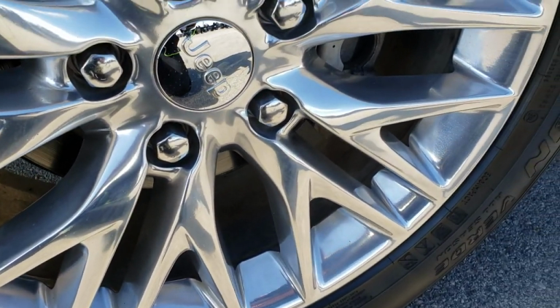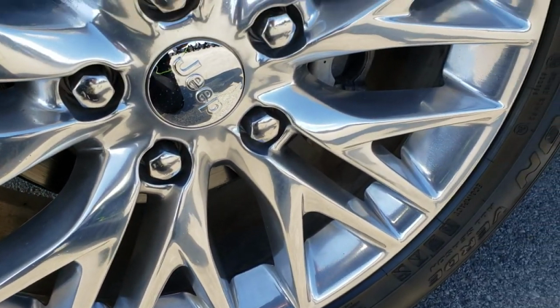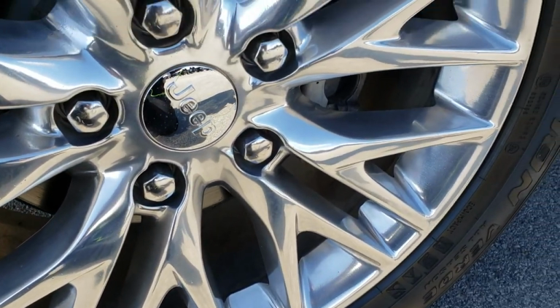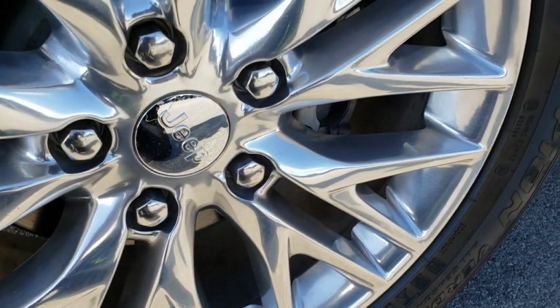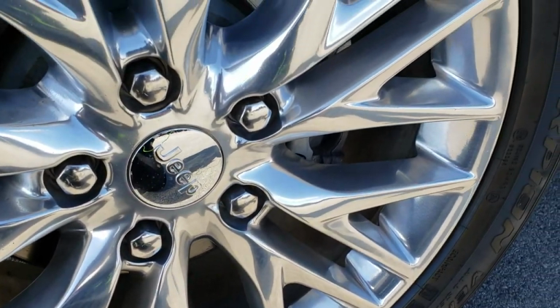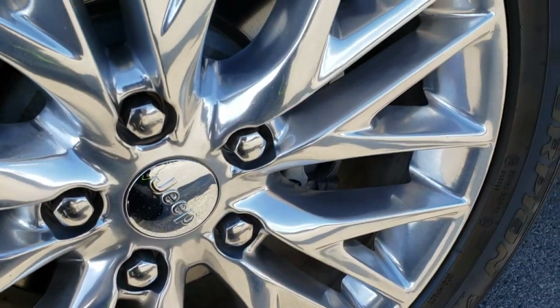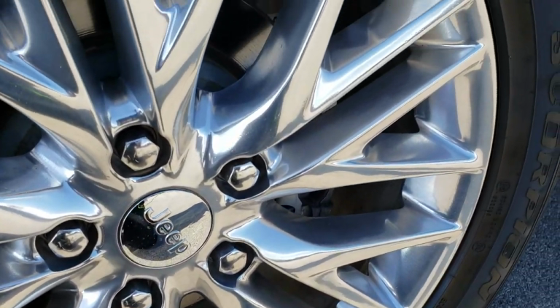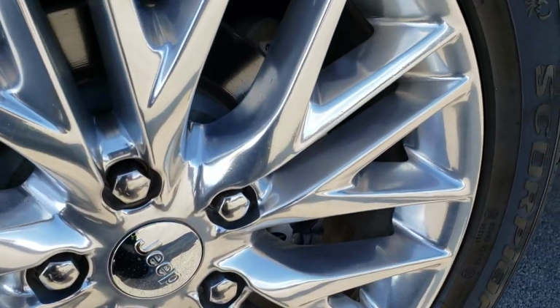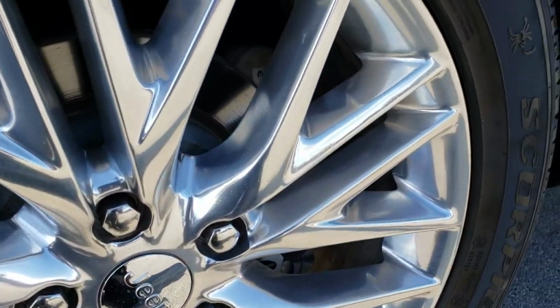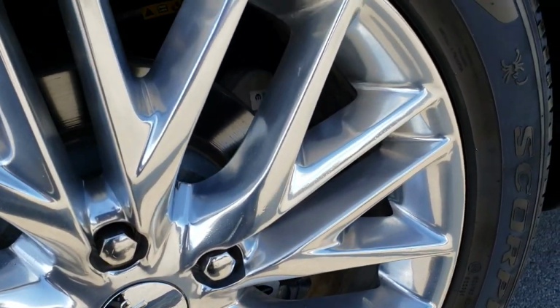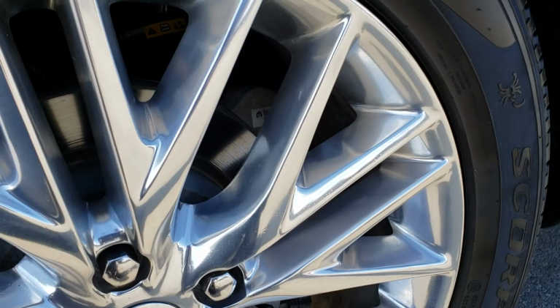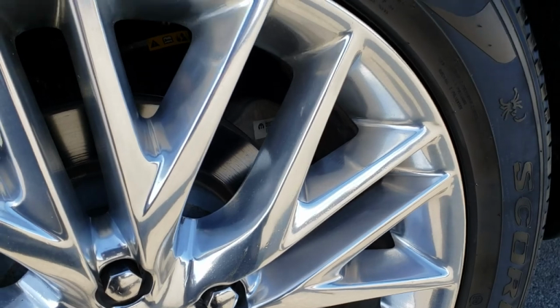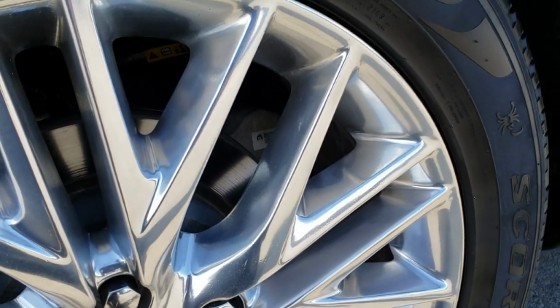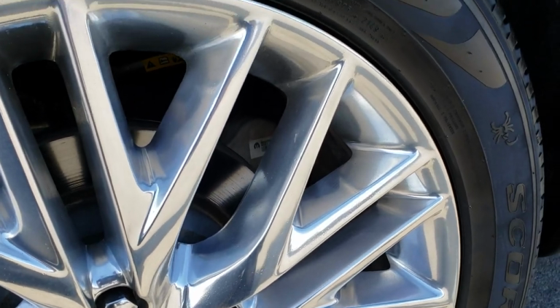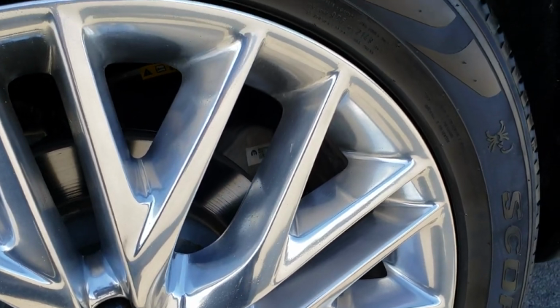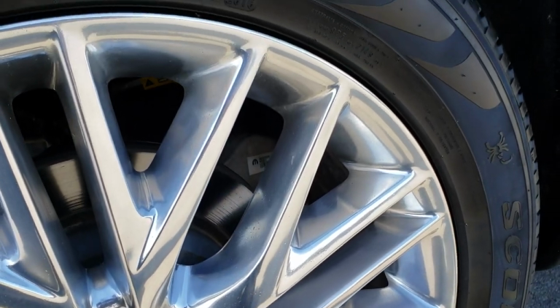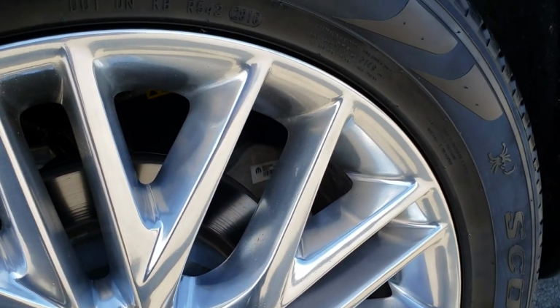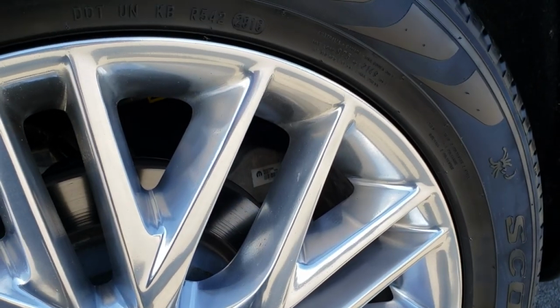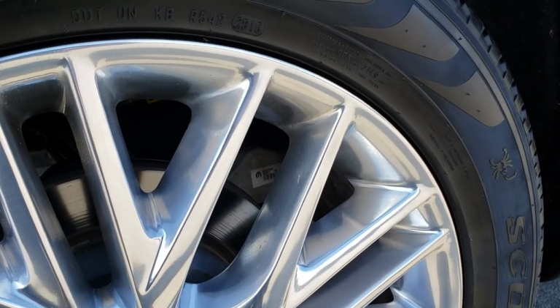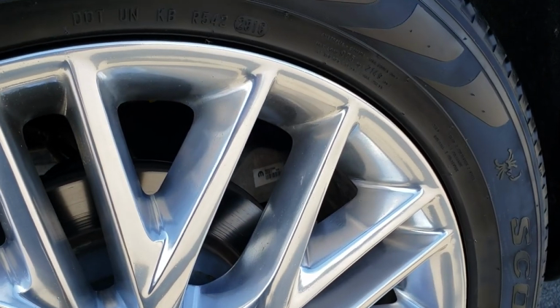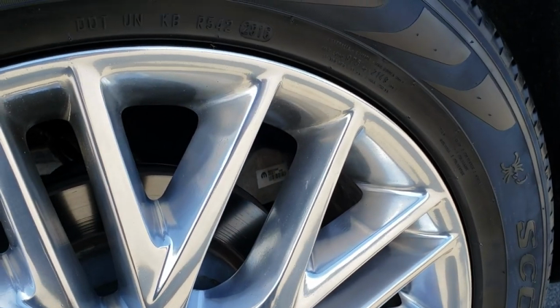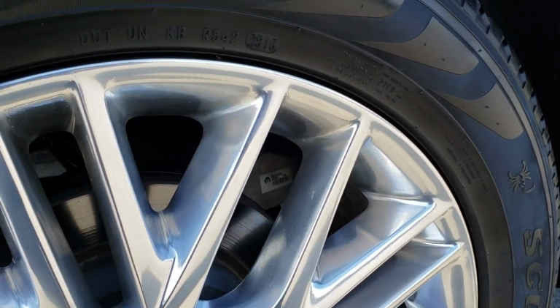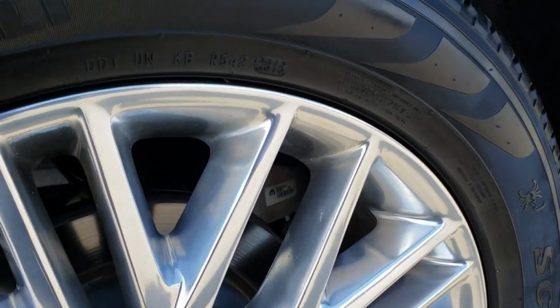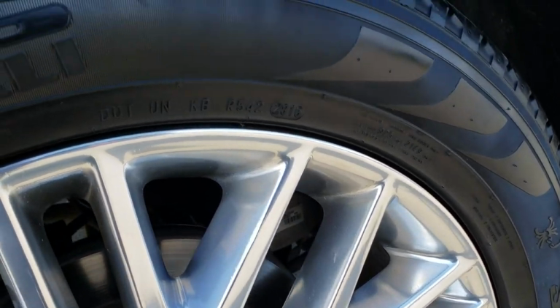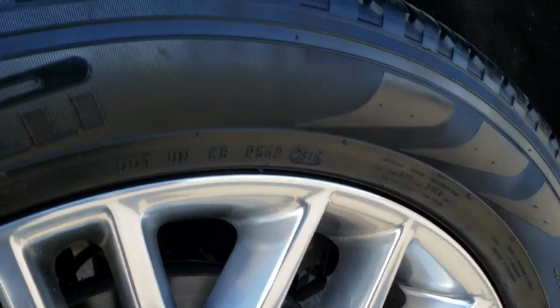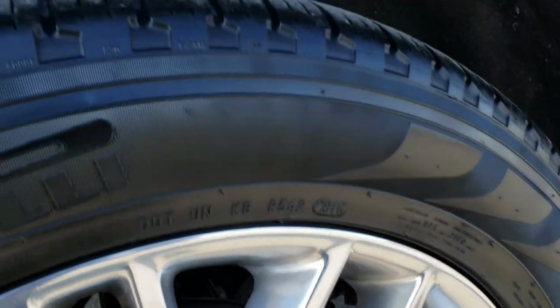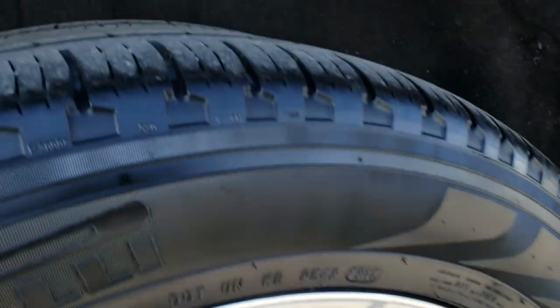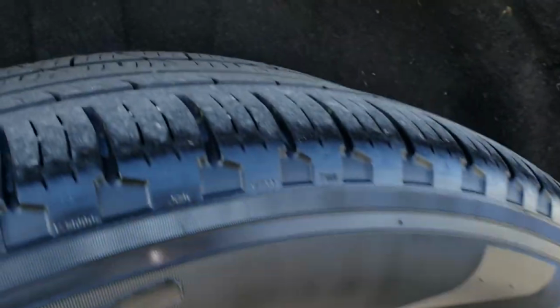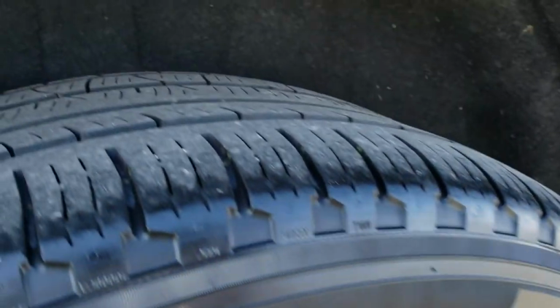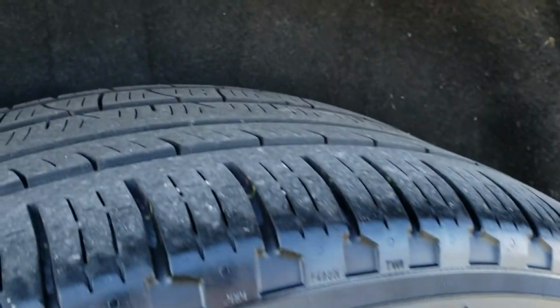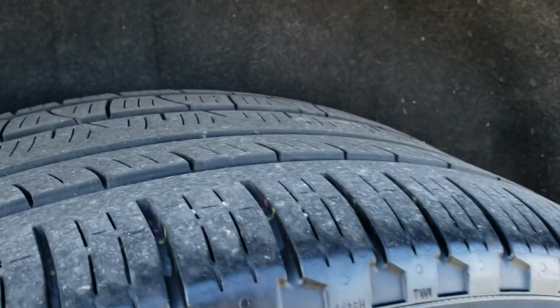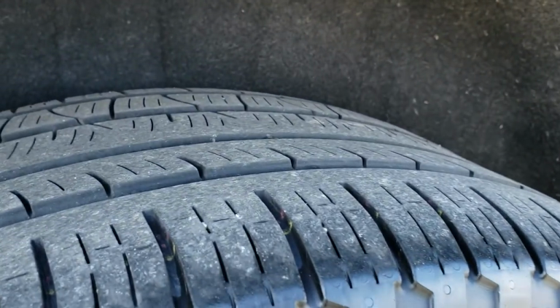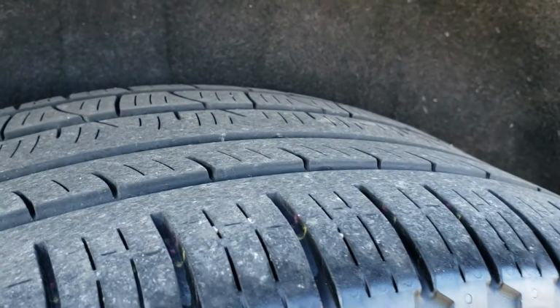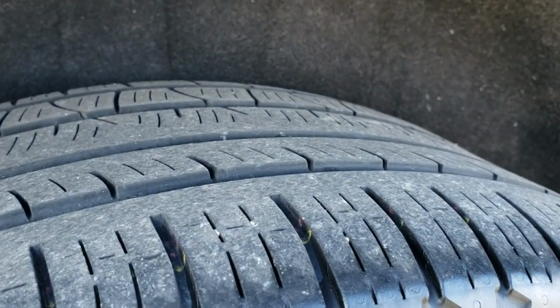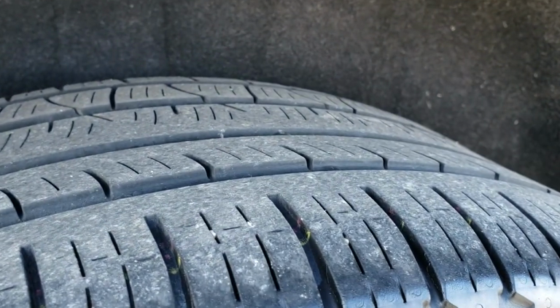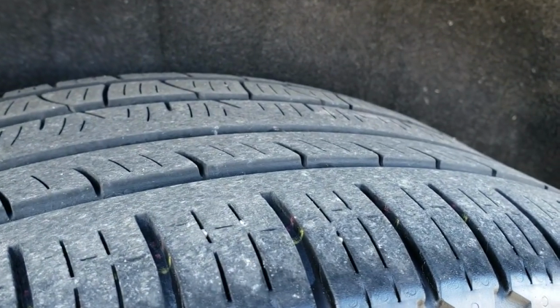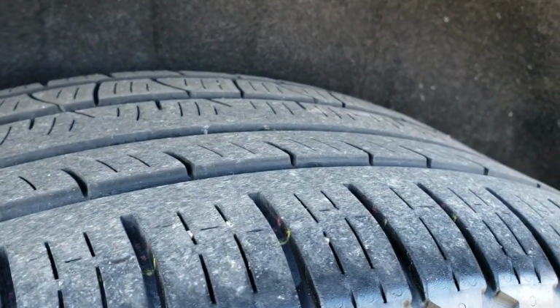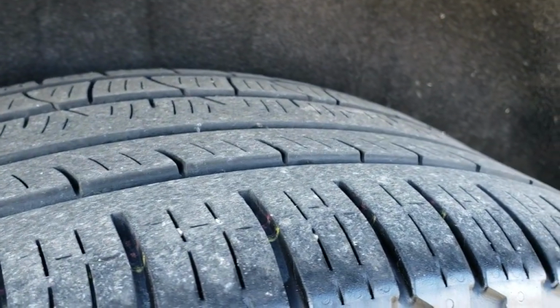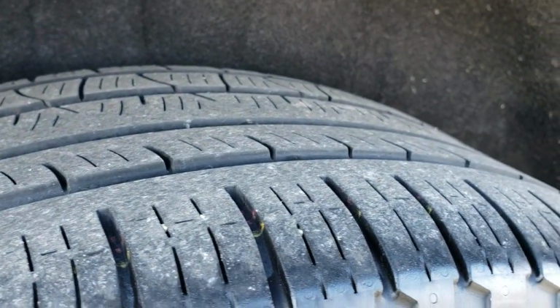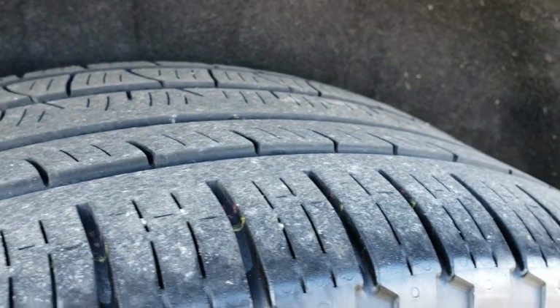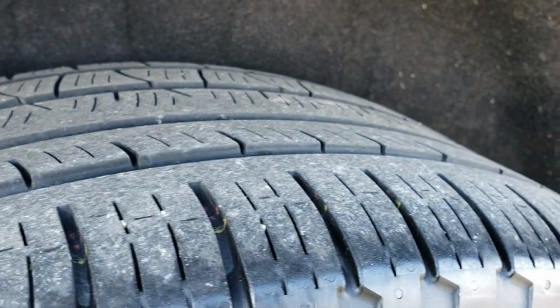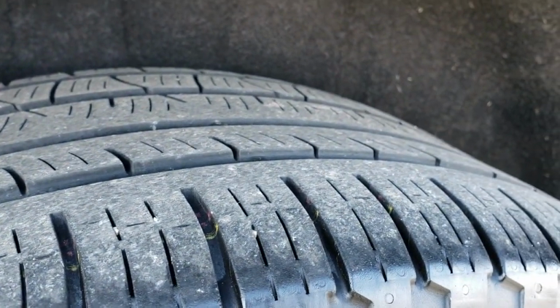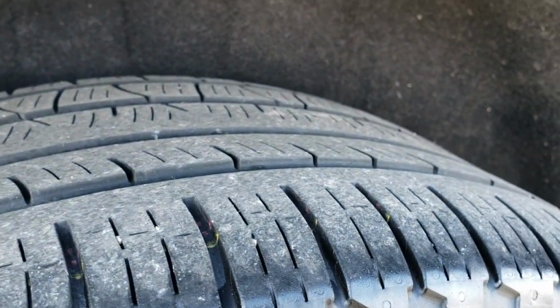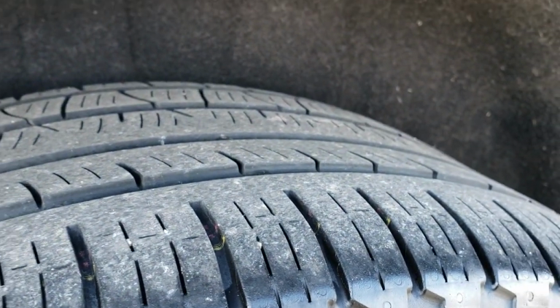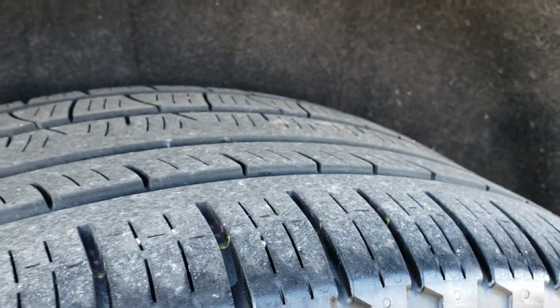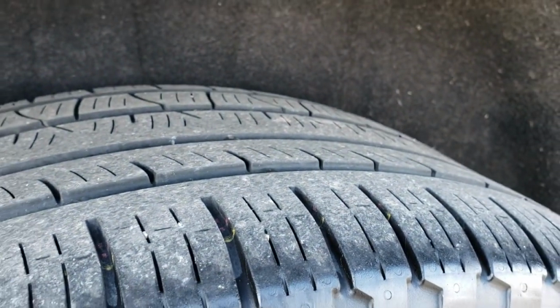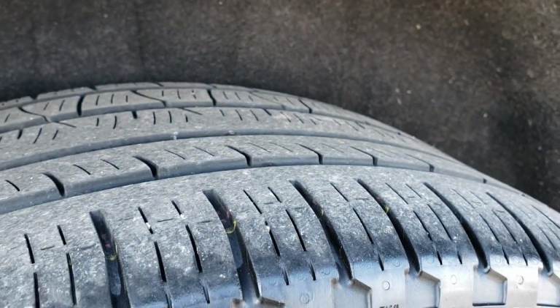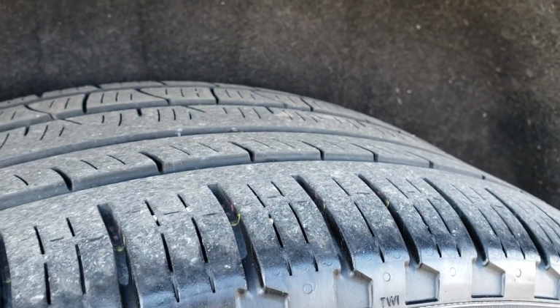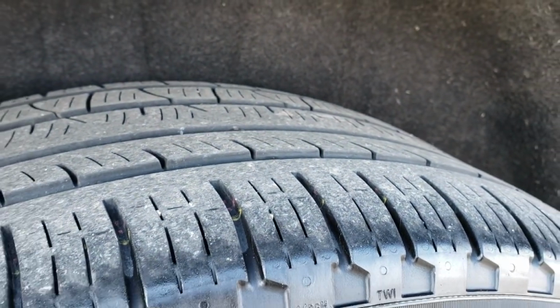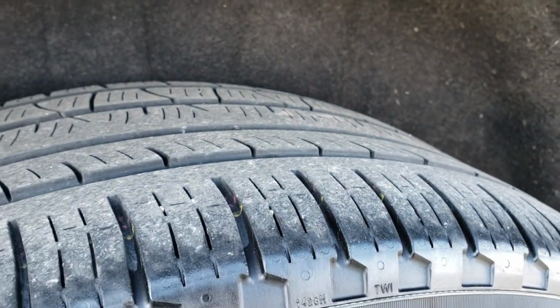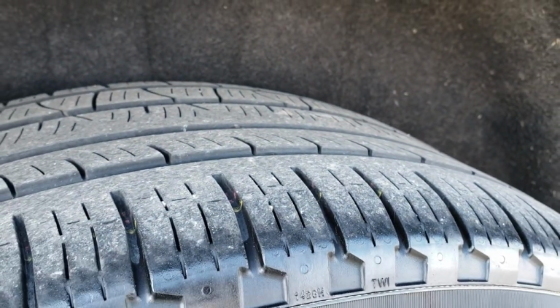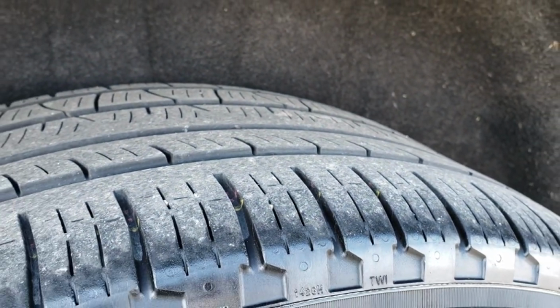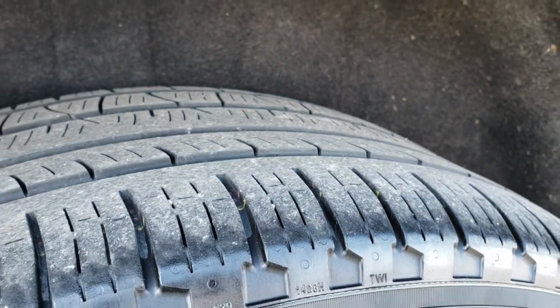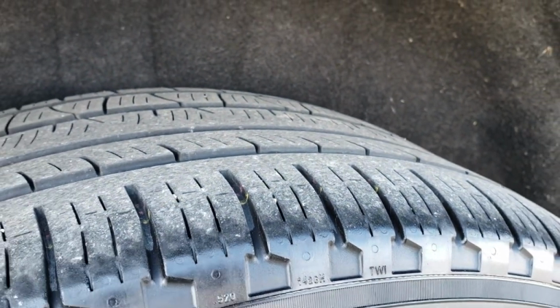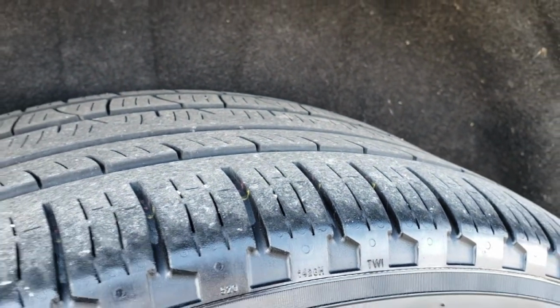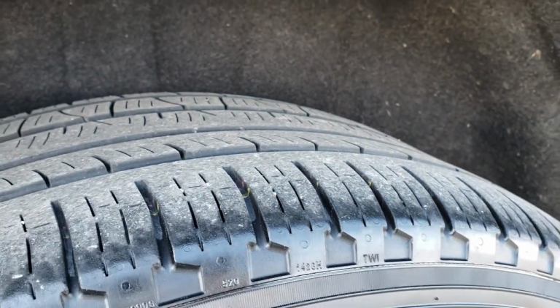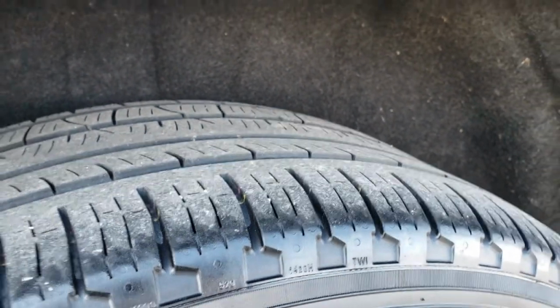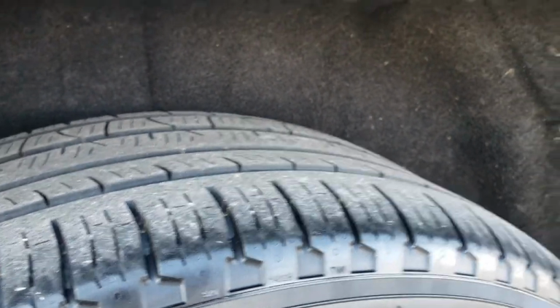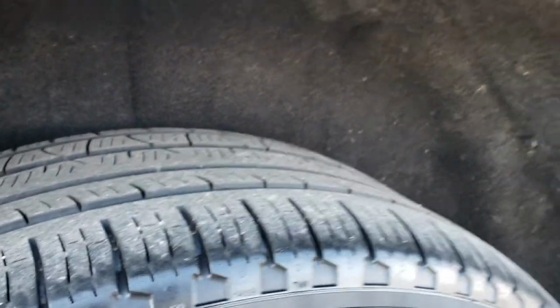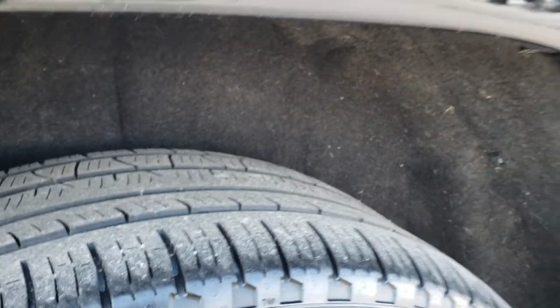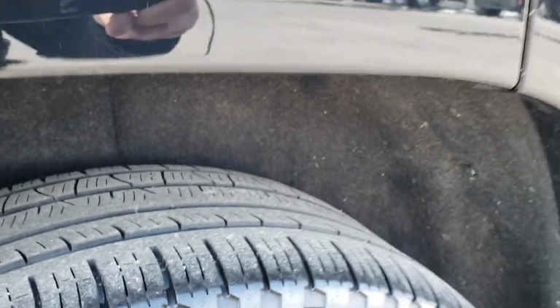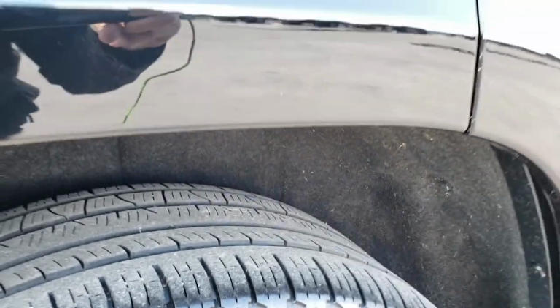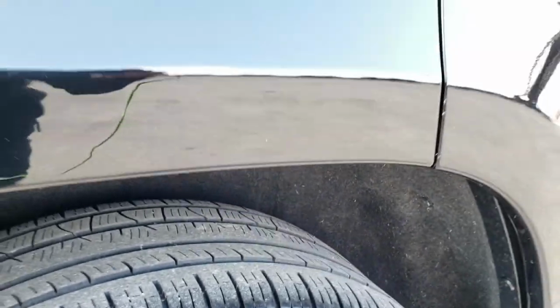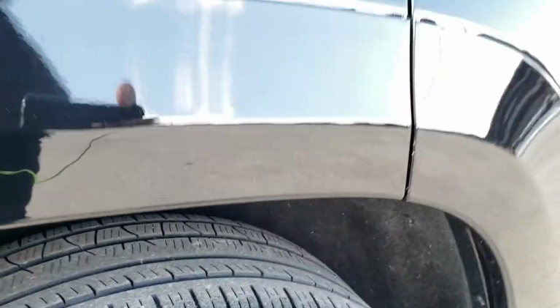The back rim is absolutely perfect as well — no scuffs or scrapes. And that back tire has just as much tread as those front tires.